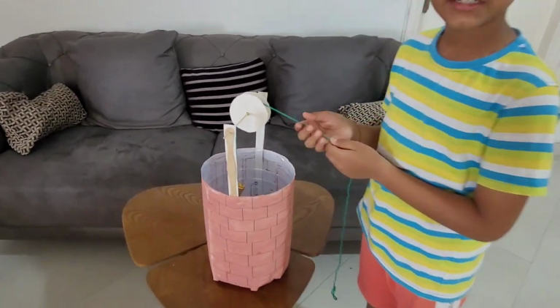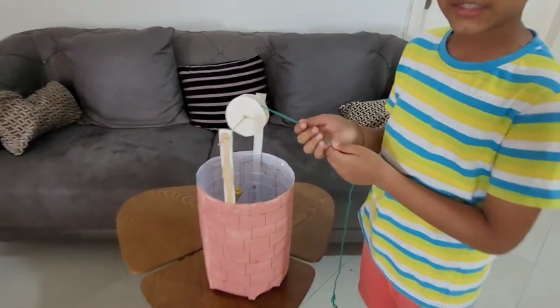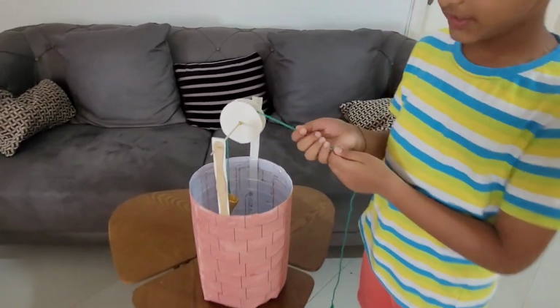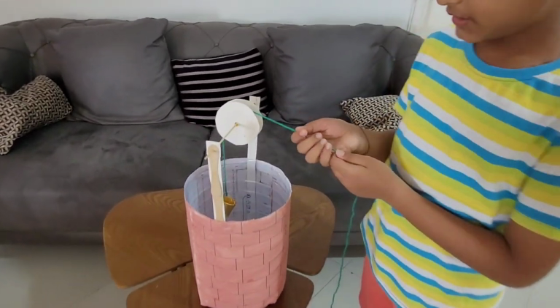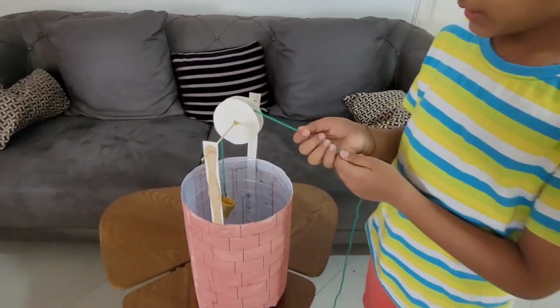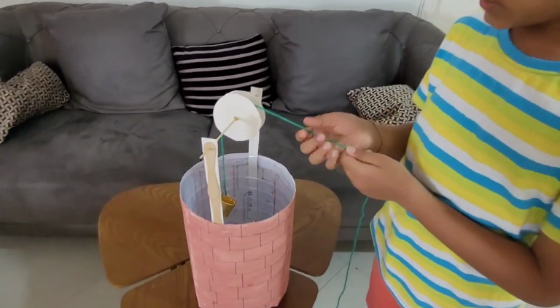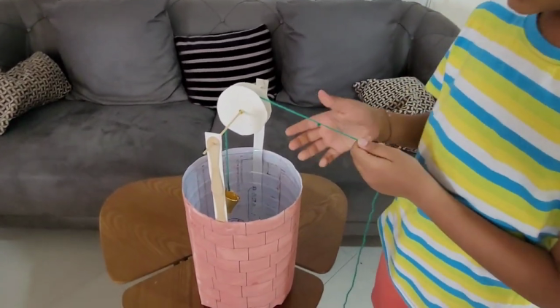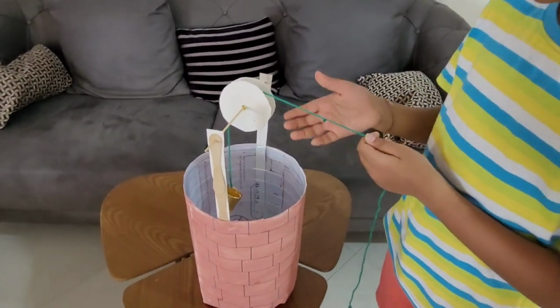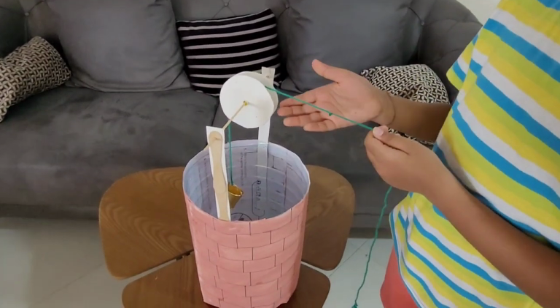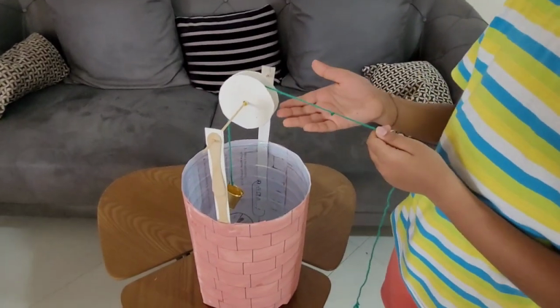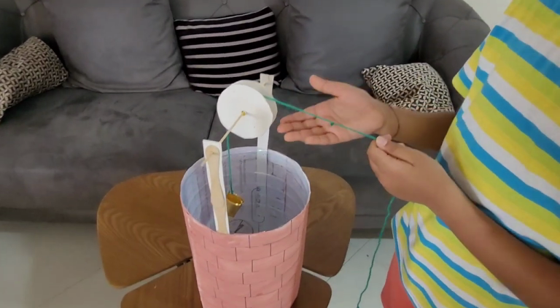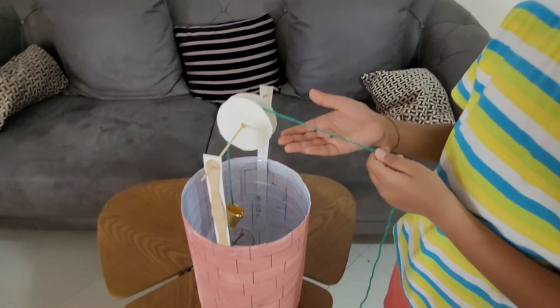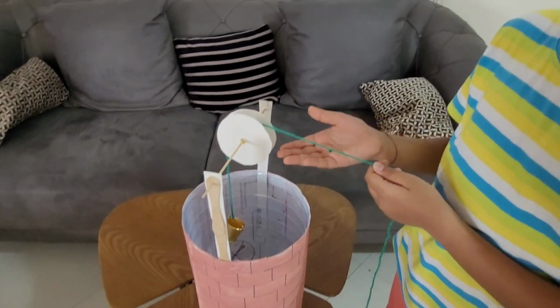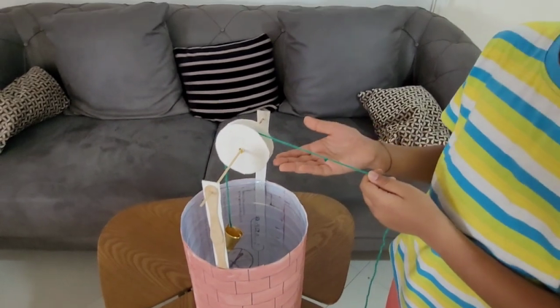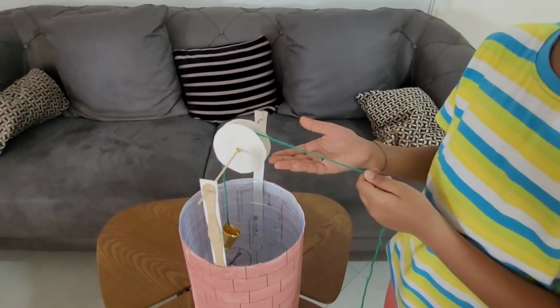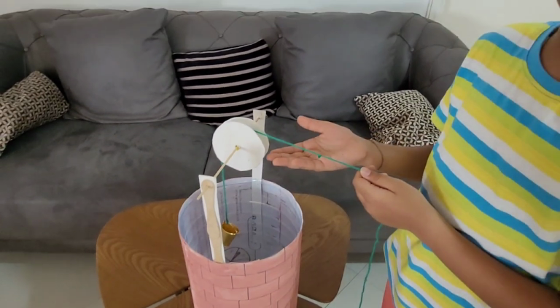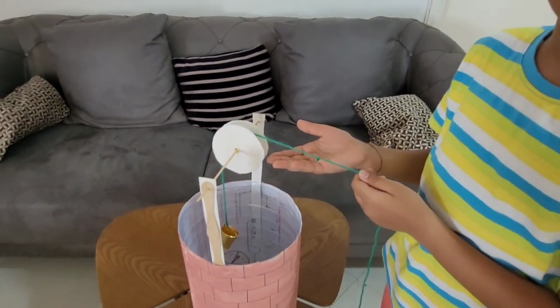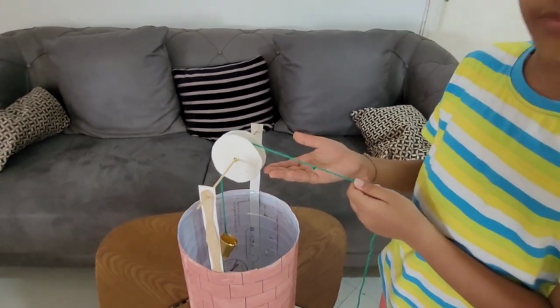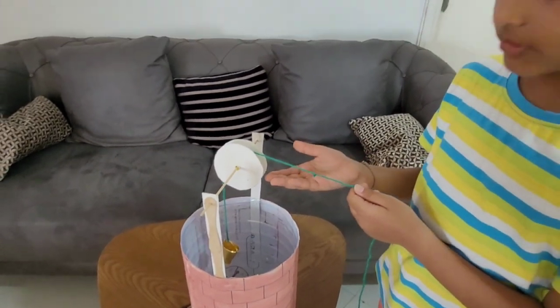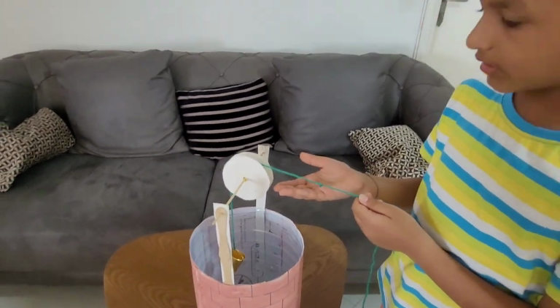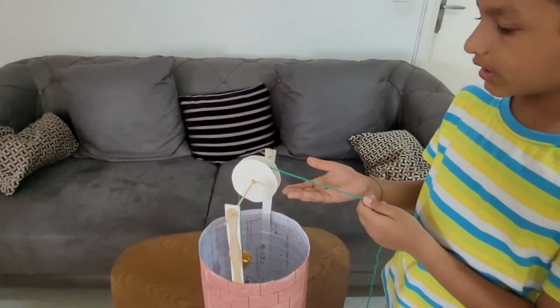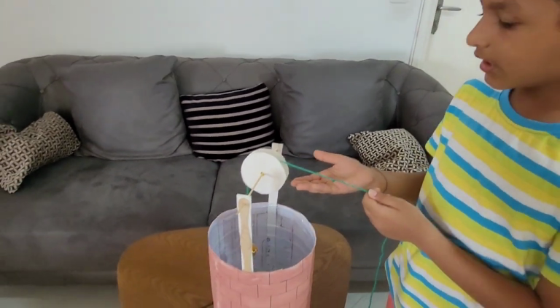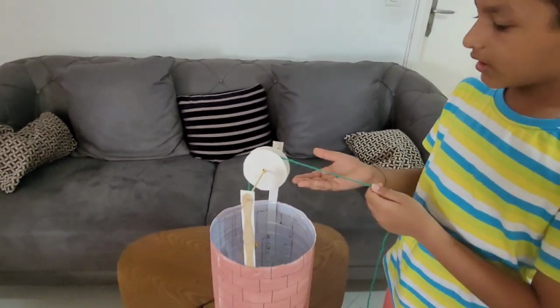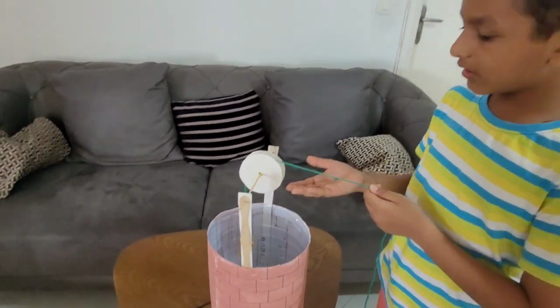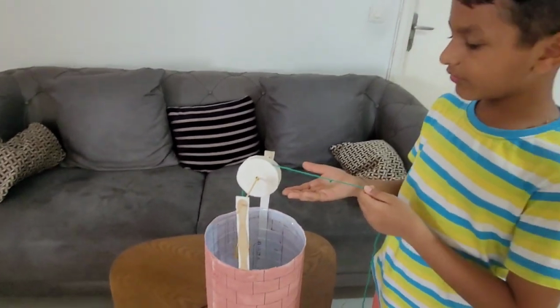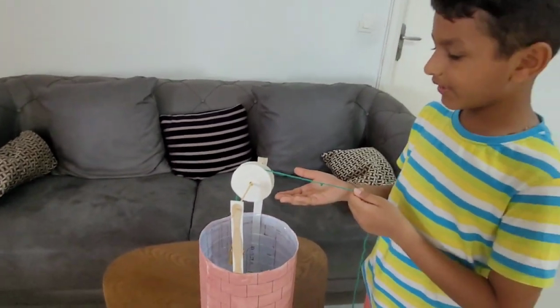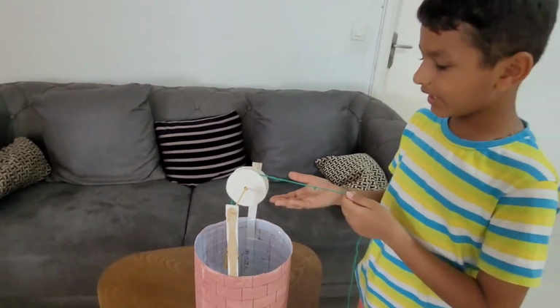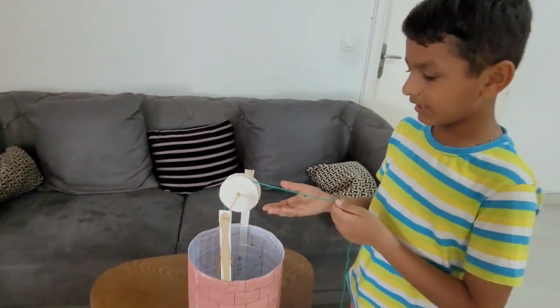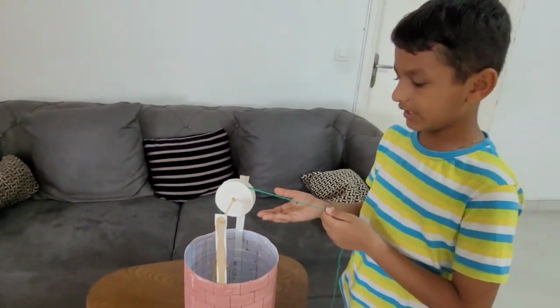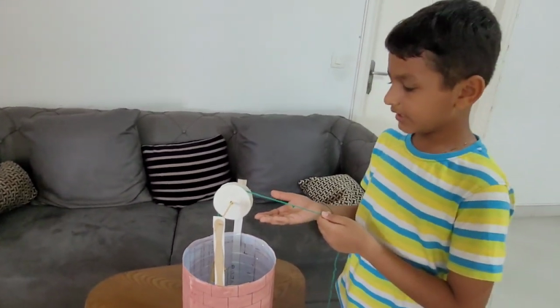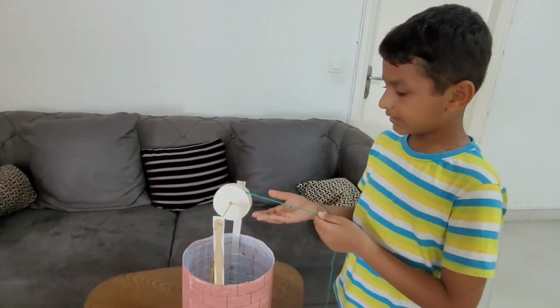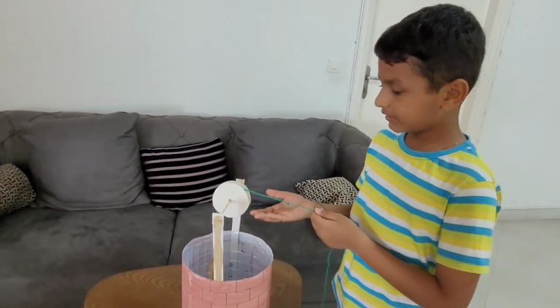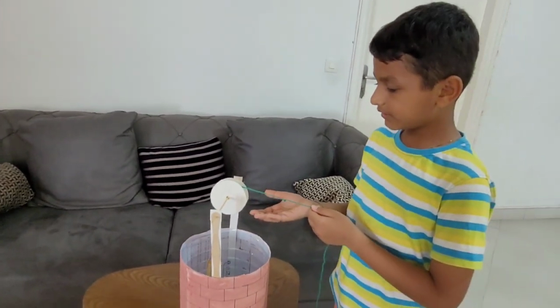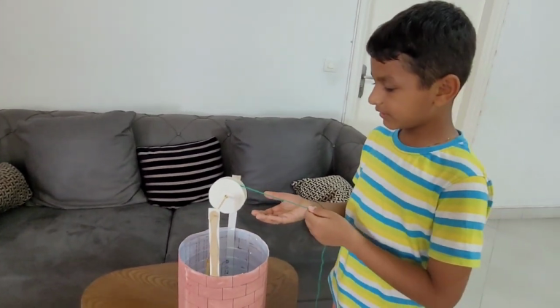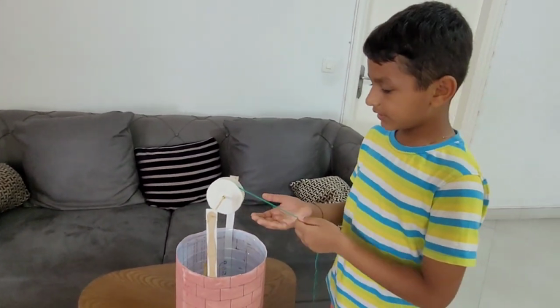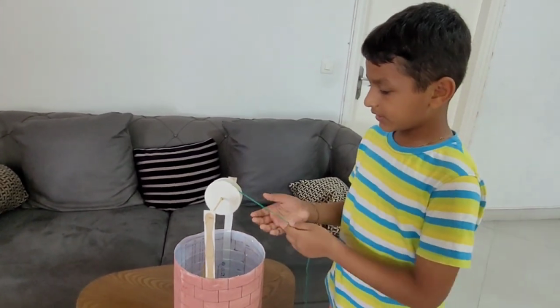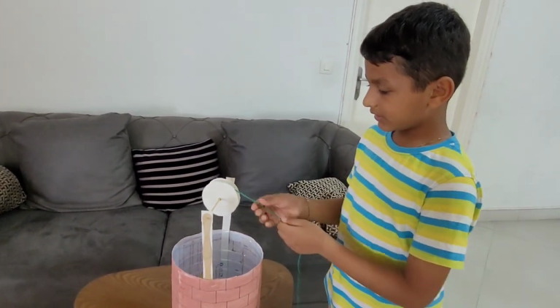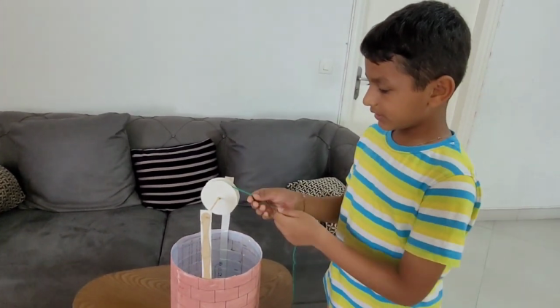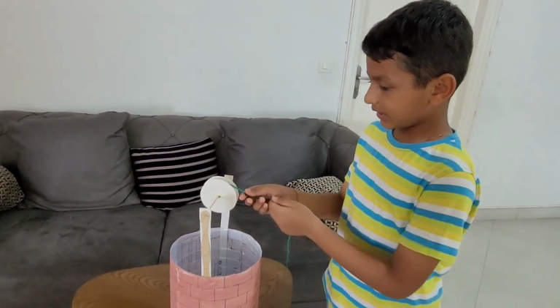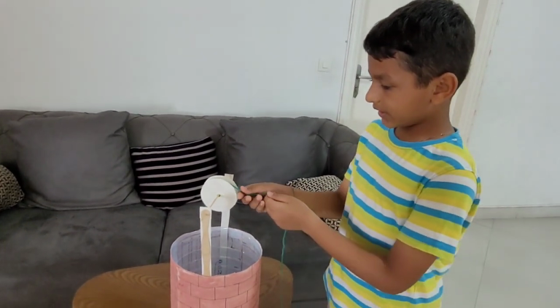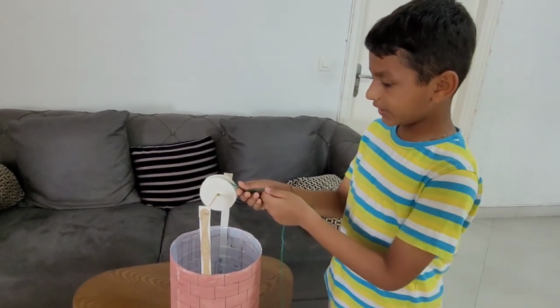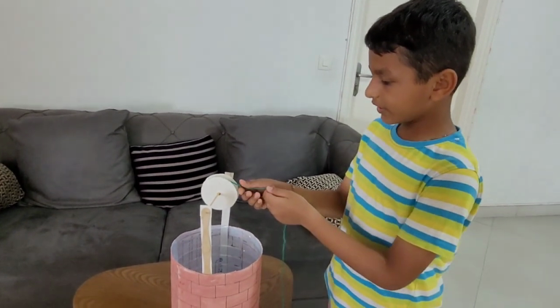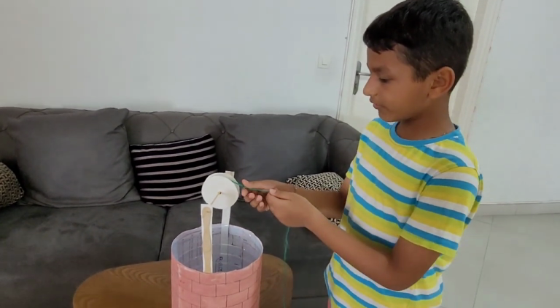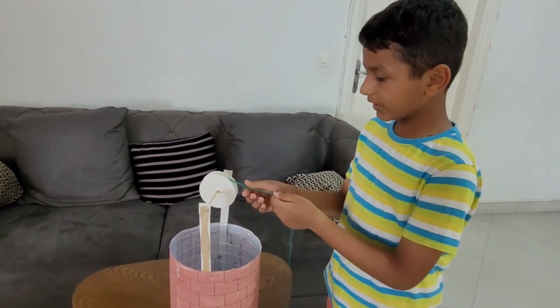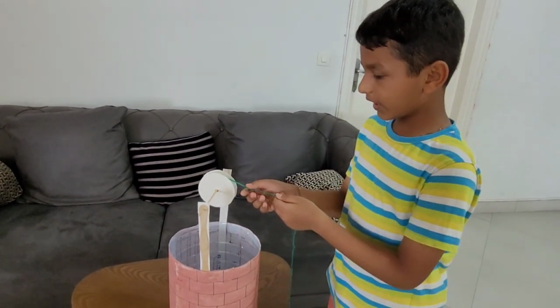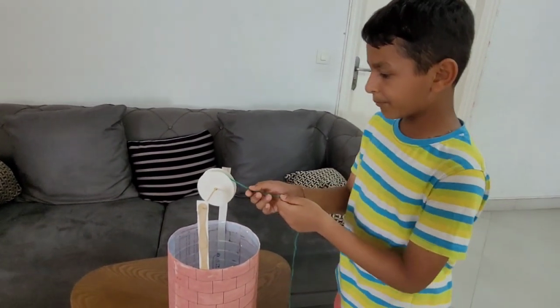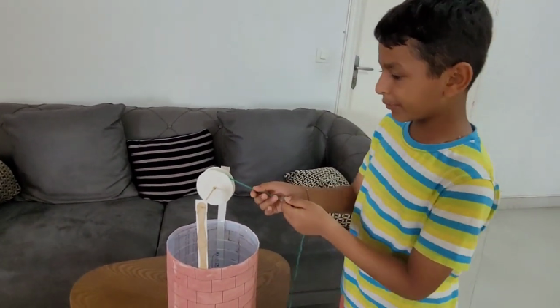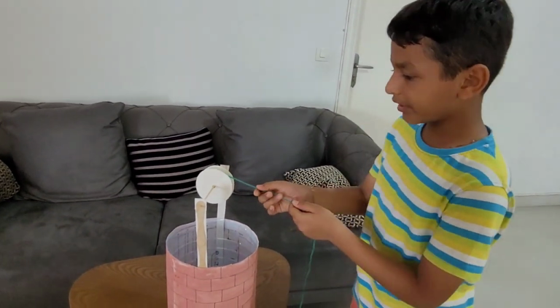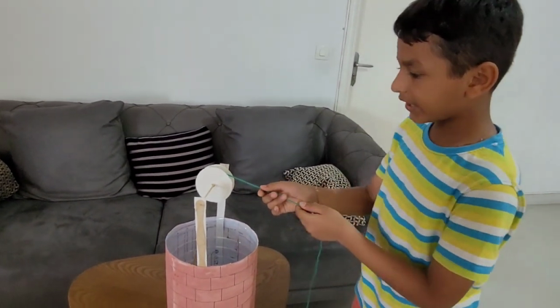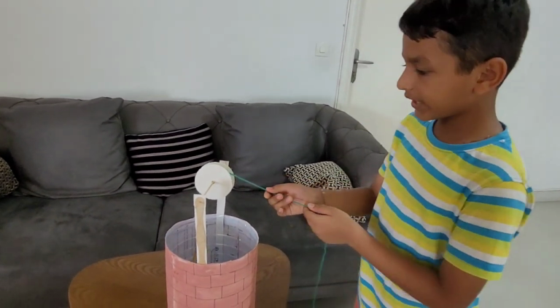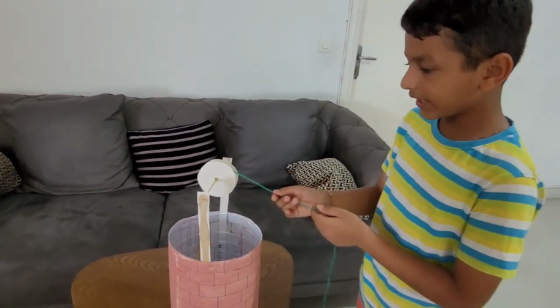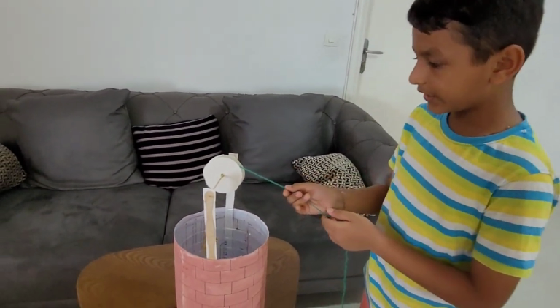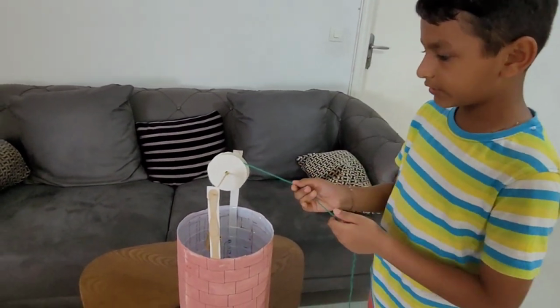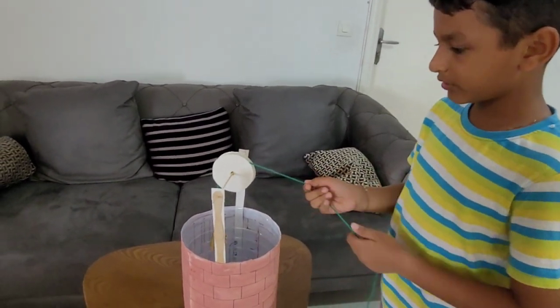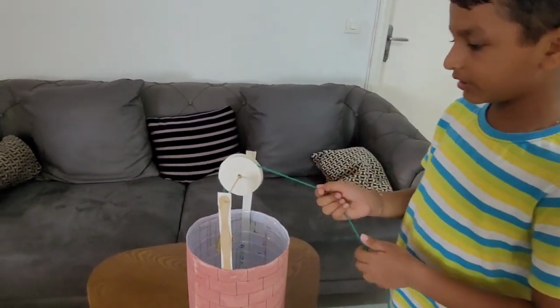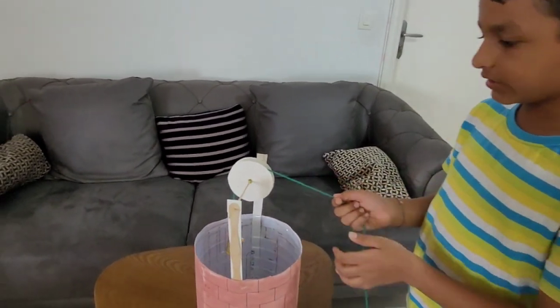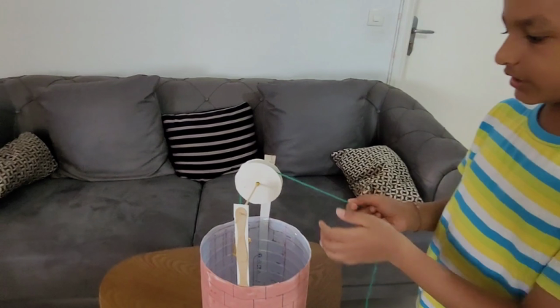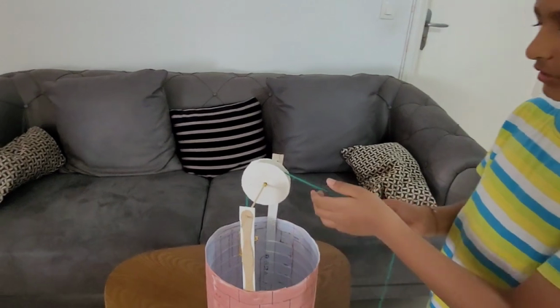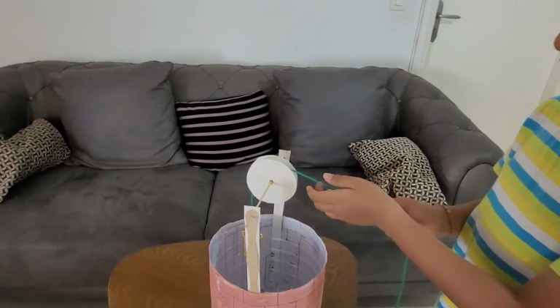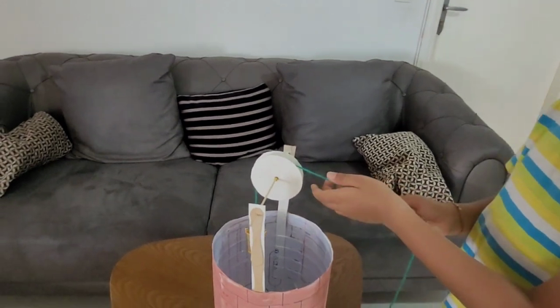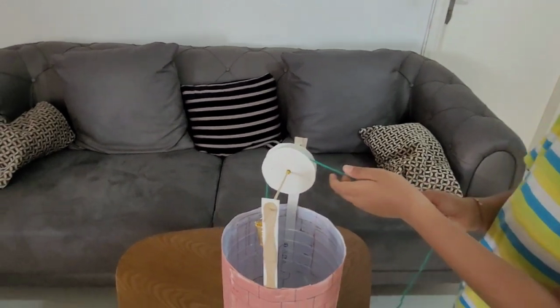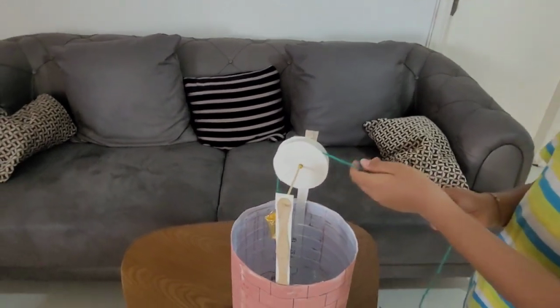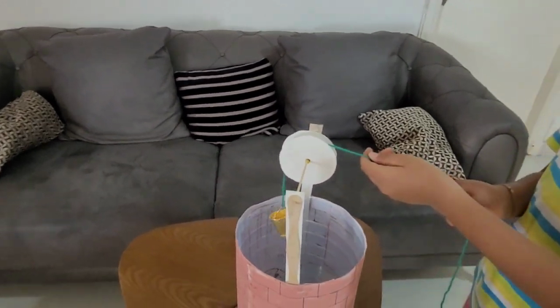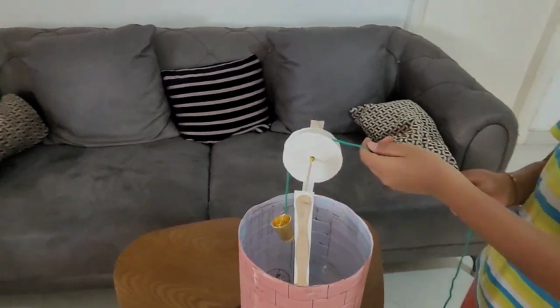This is a model of a well. Here we are pulling it, so this is called a pulley.